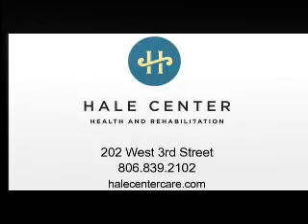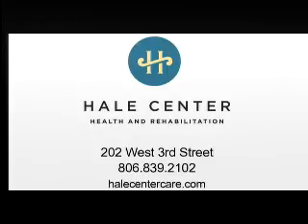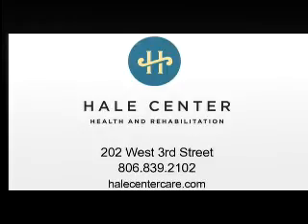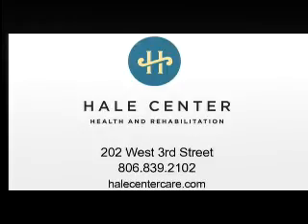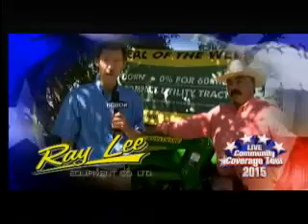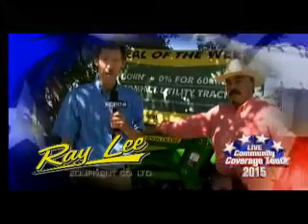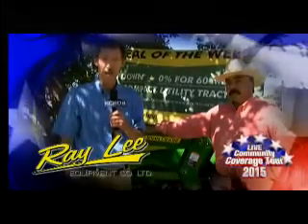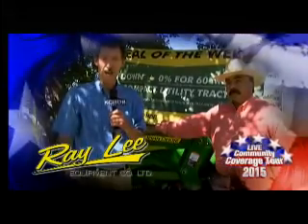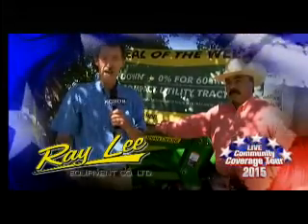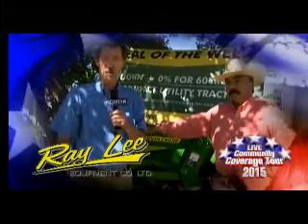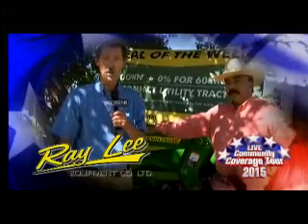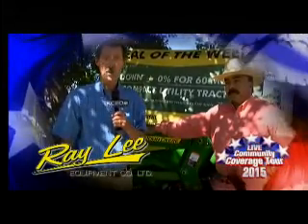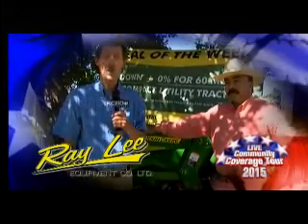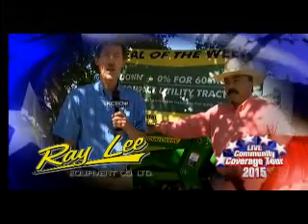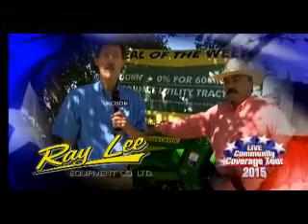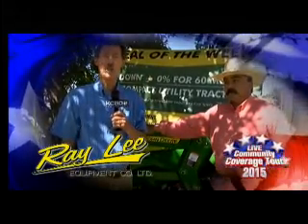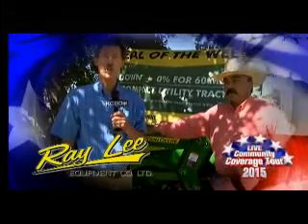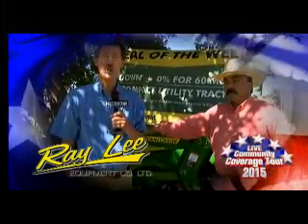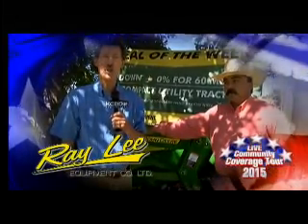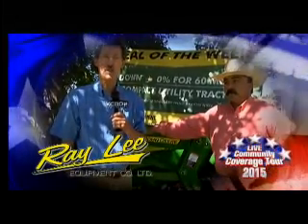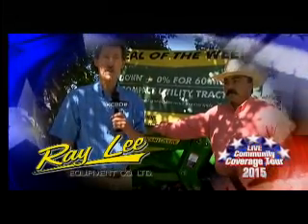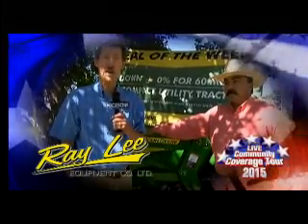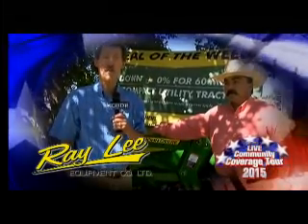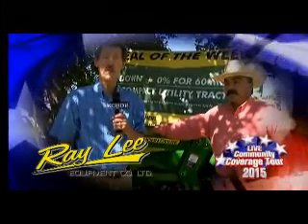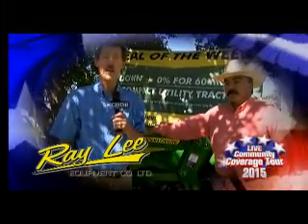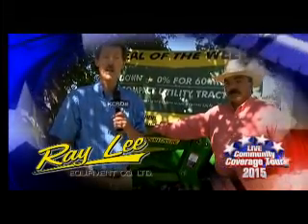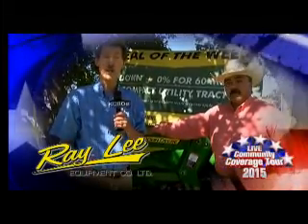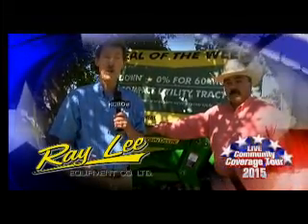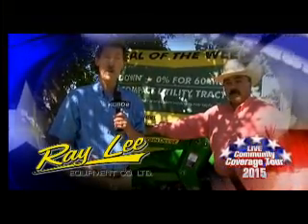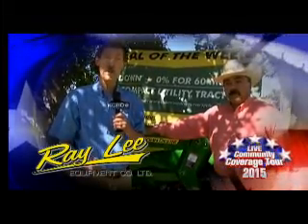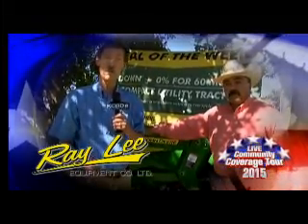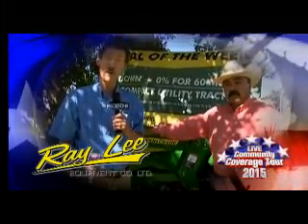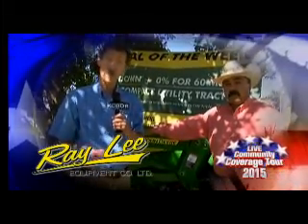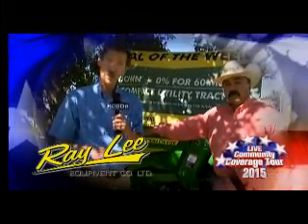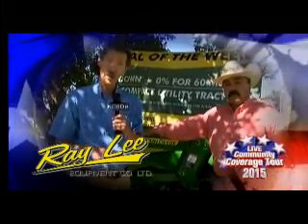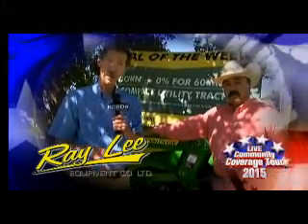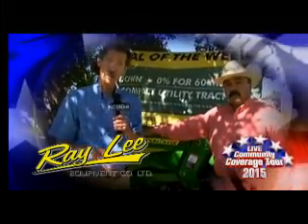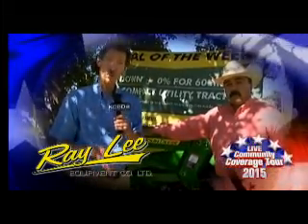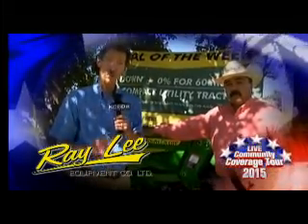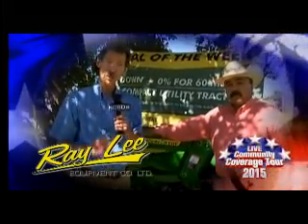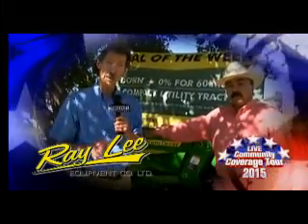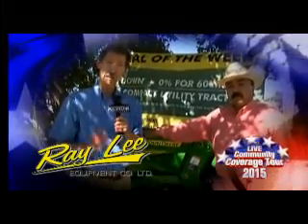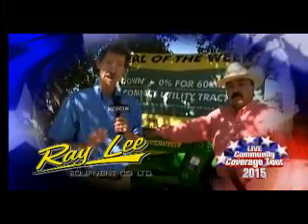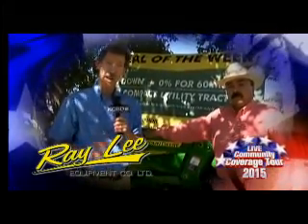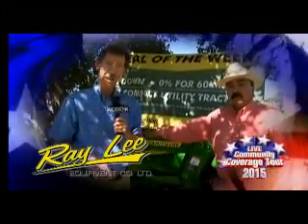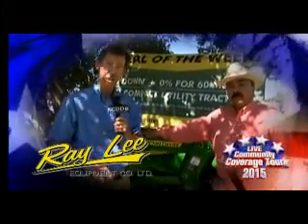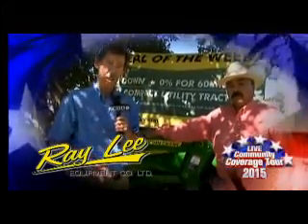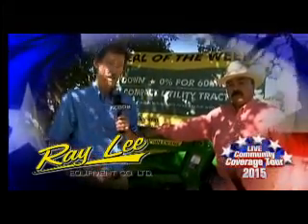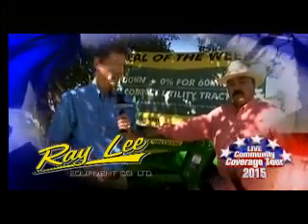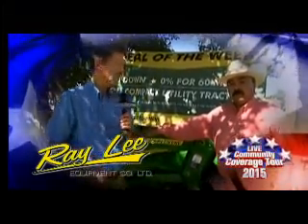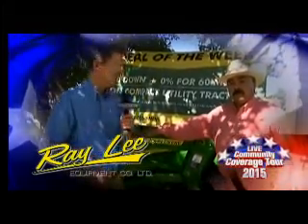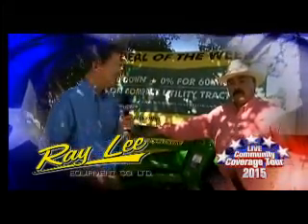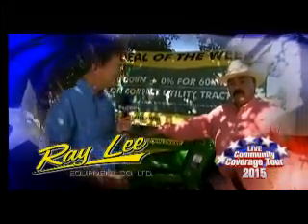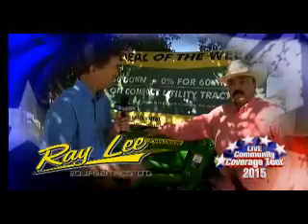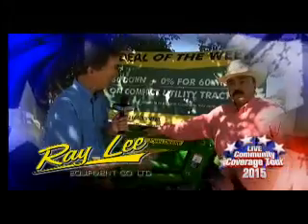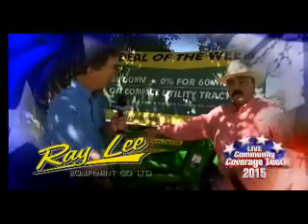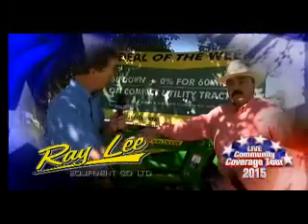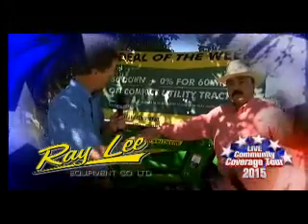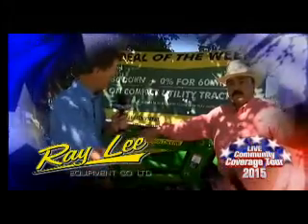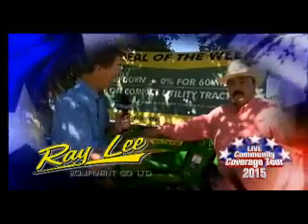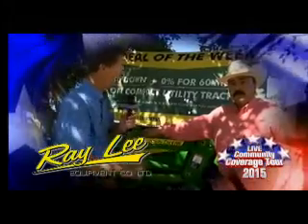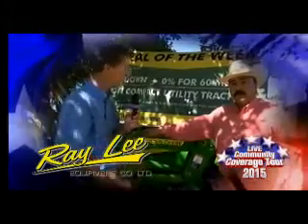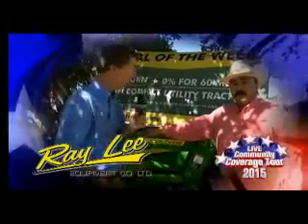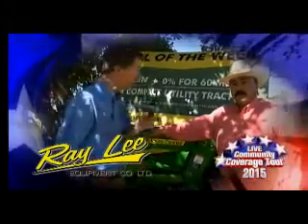For the Live Community Coverage Tour, we've got Rayleigh Equipment represented here — Rudy Baeza. Tell us about what we're looking at here, Rudy.